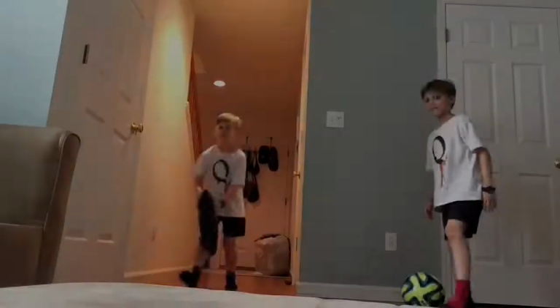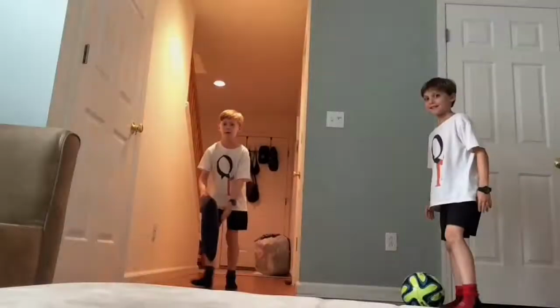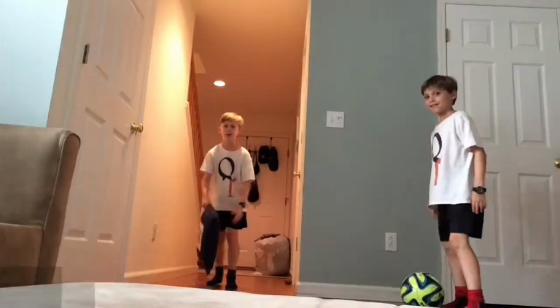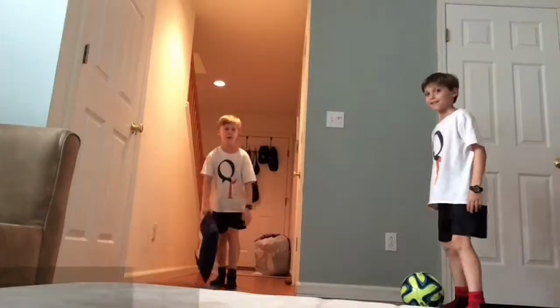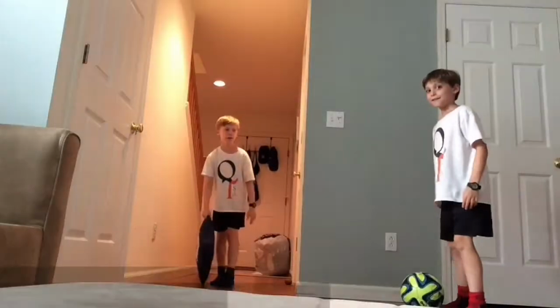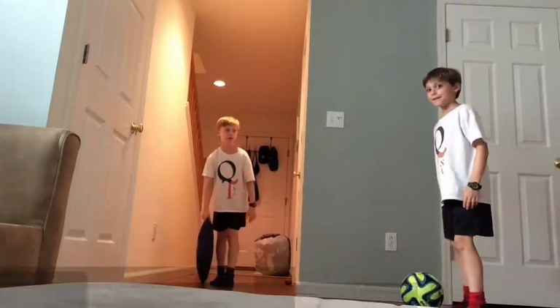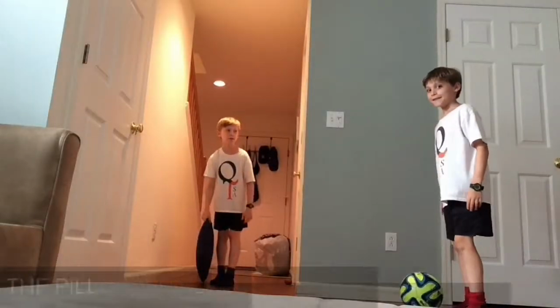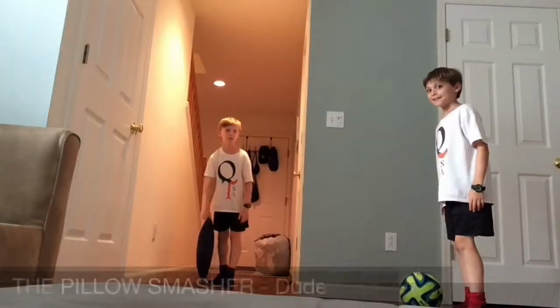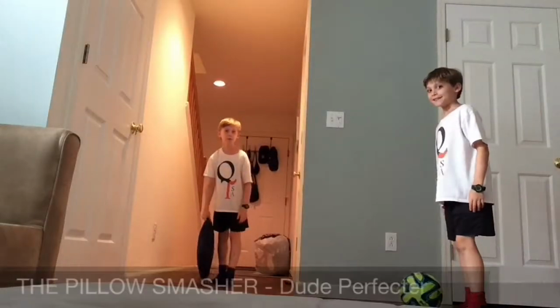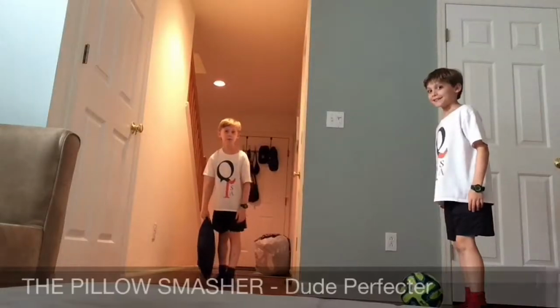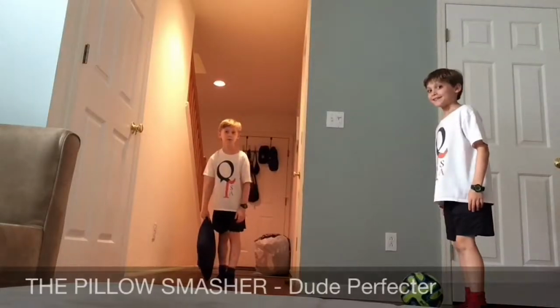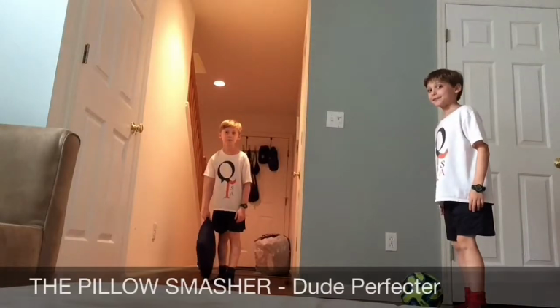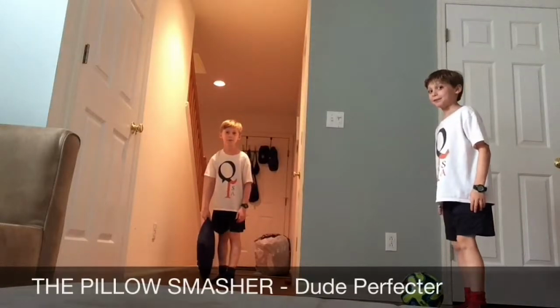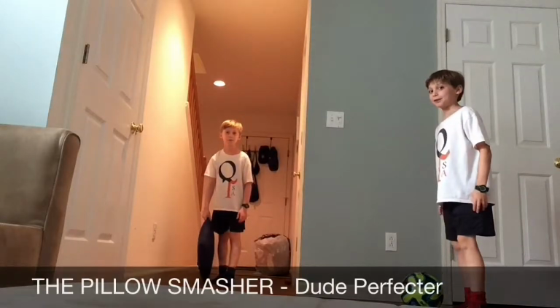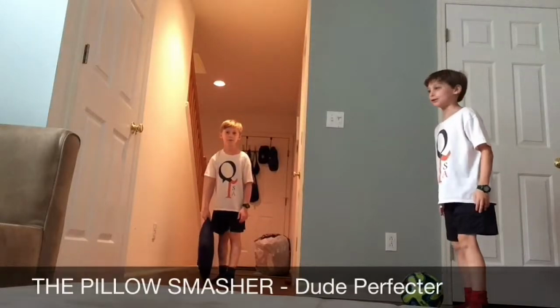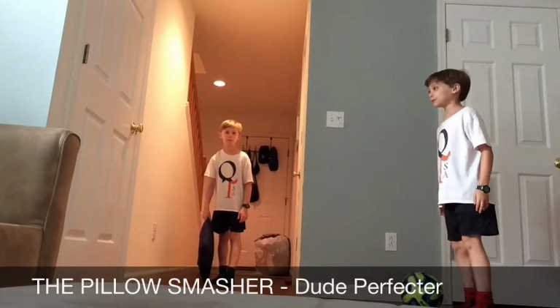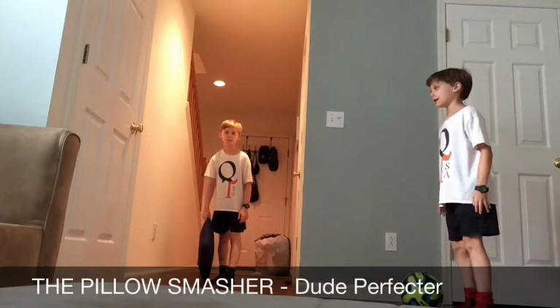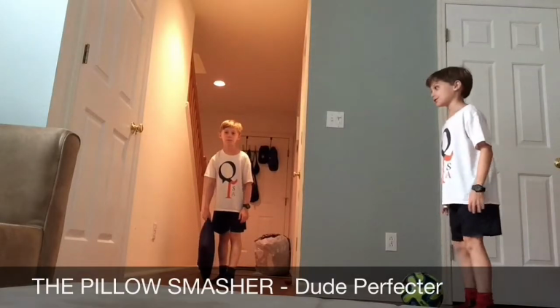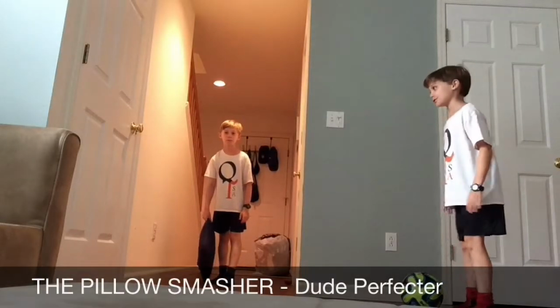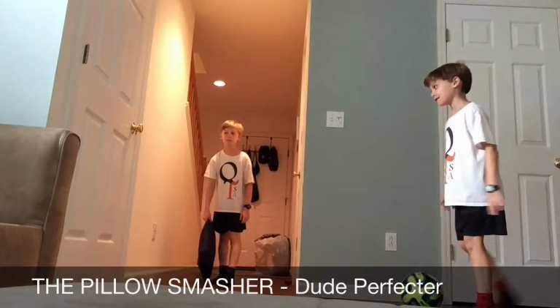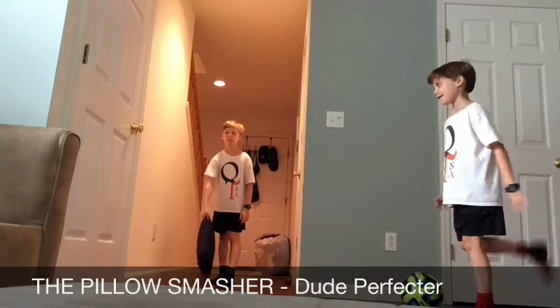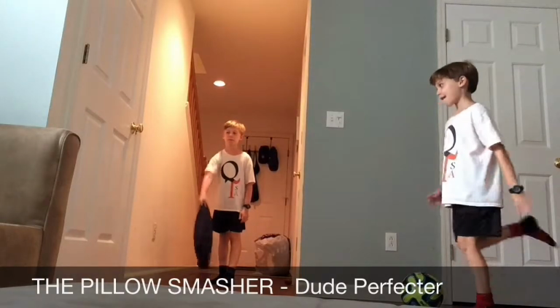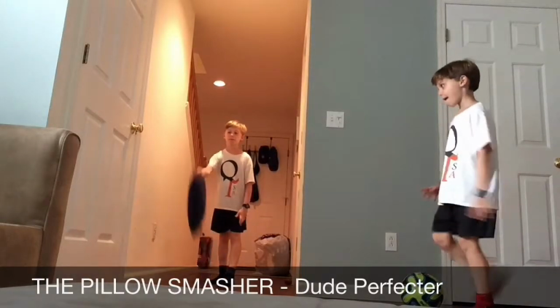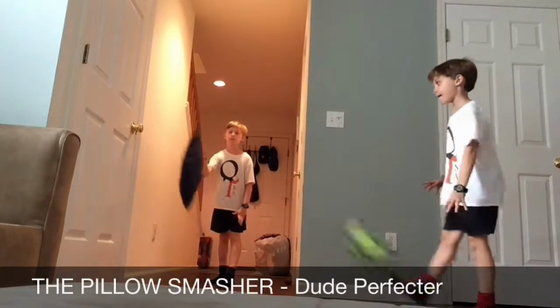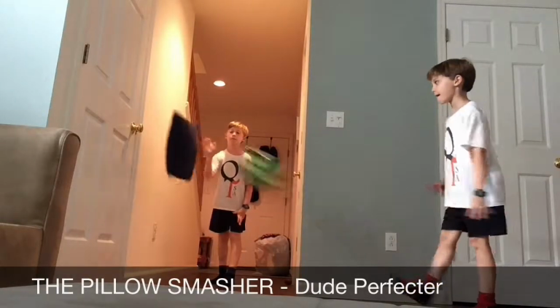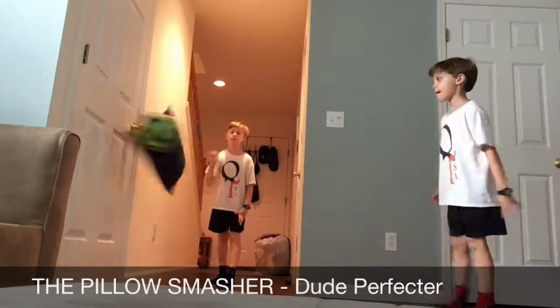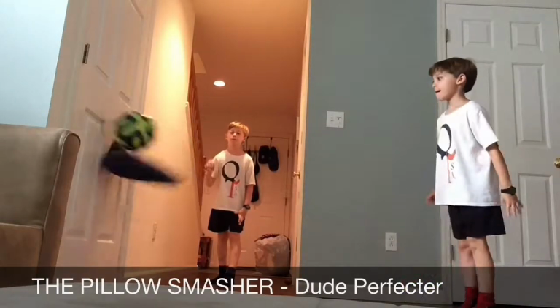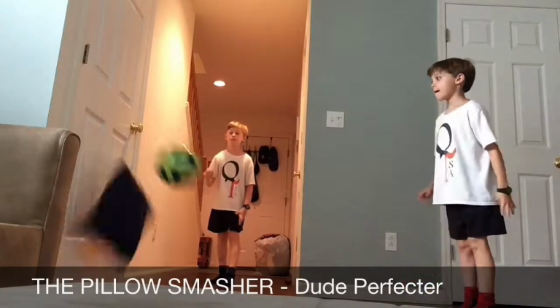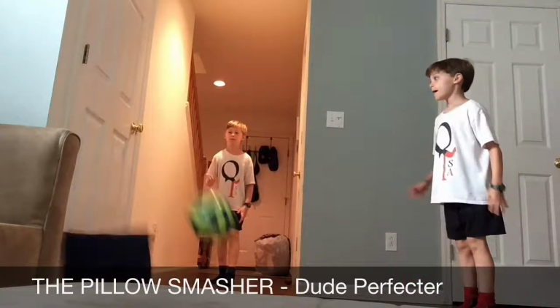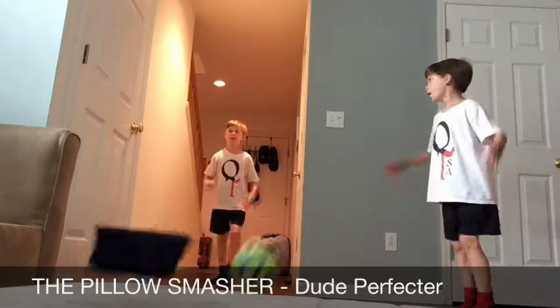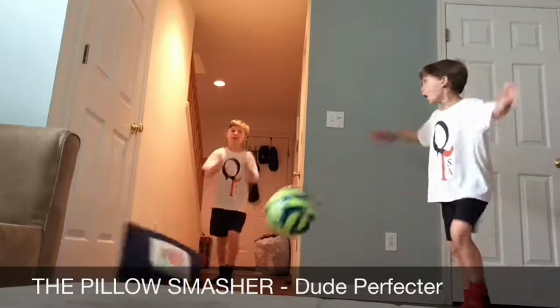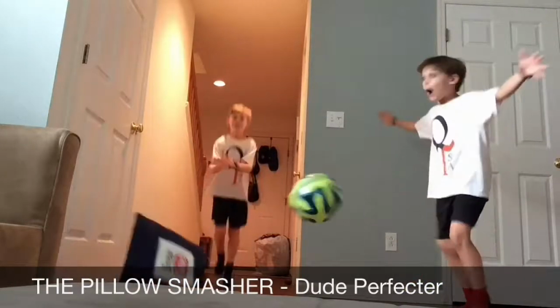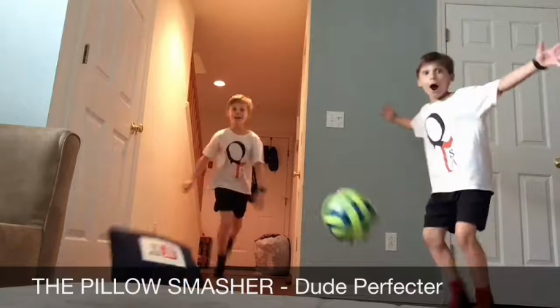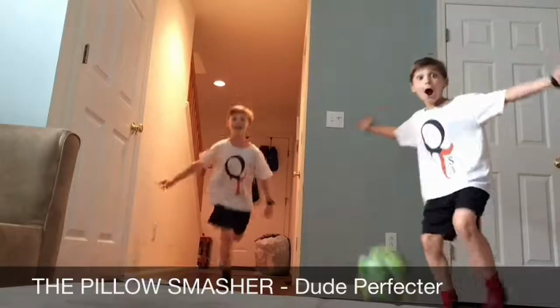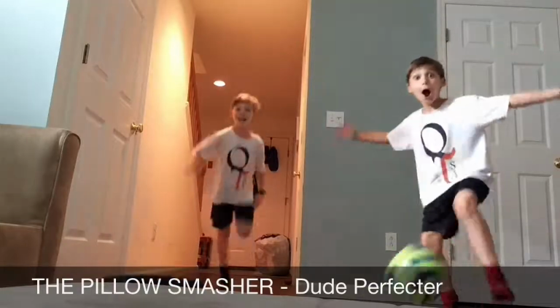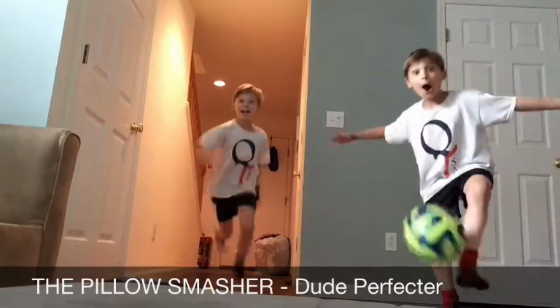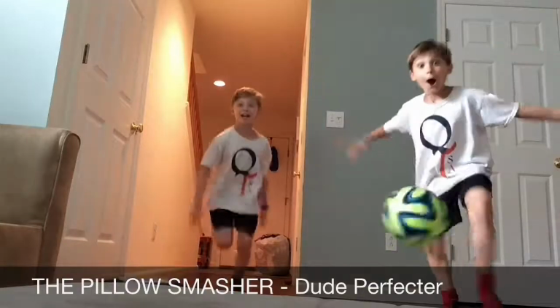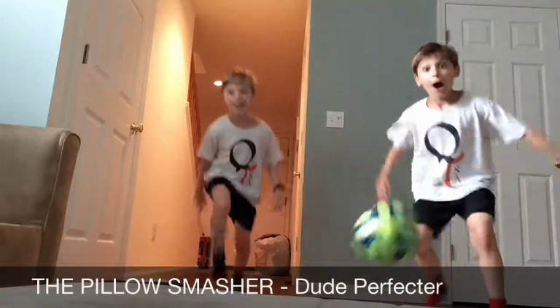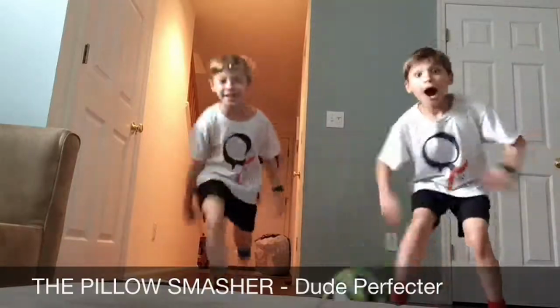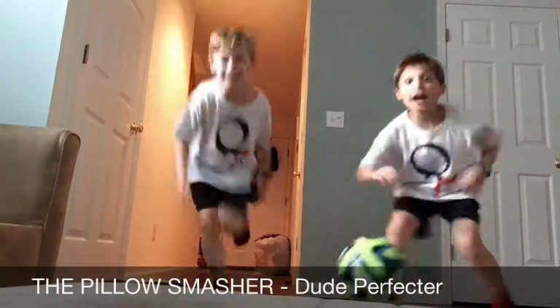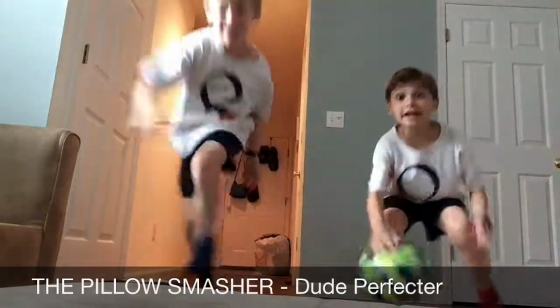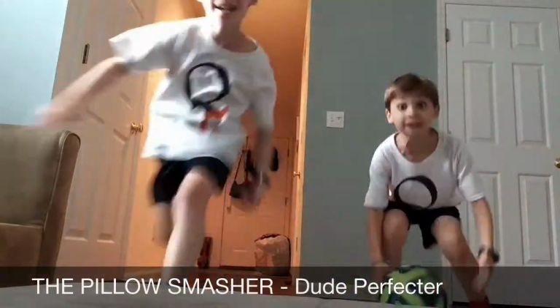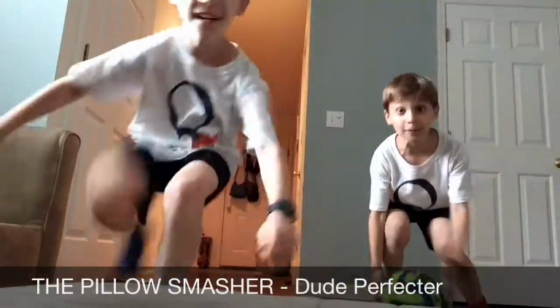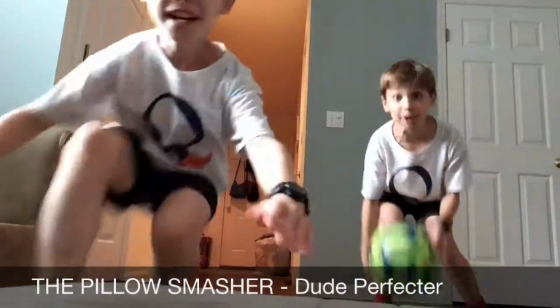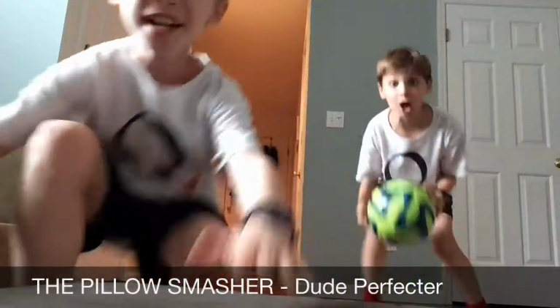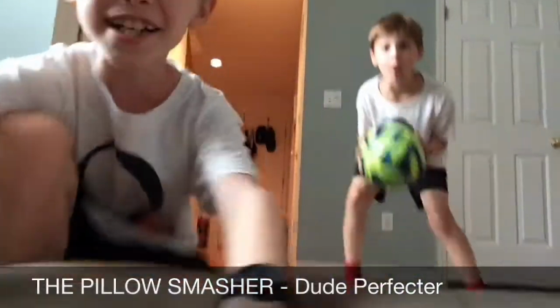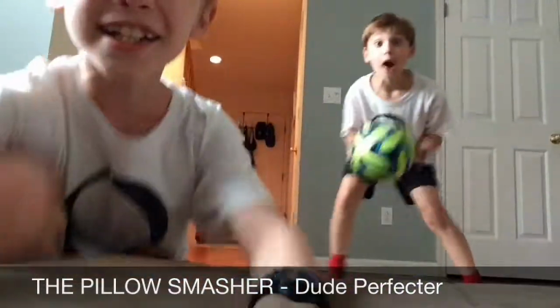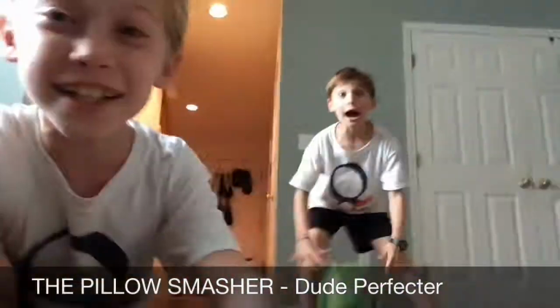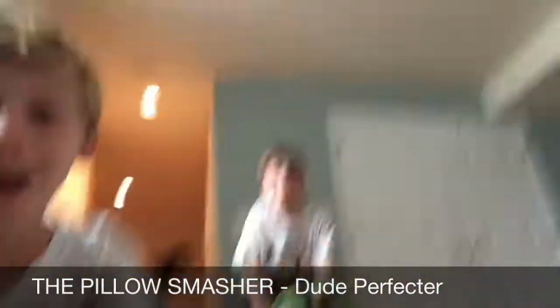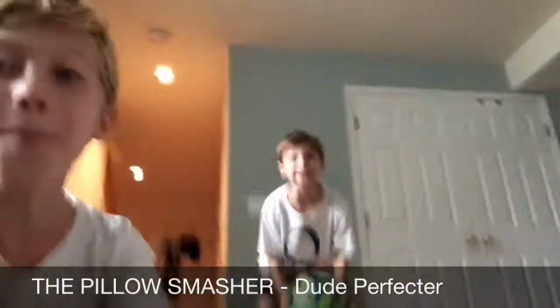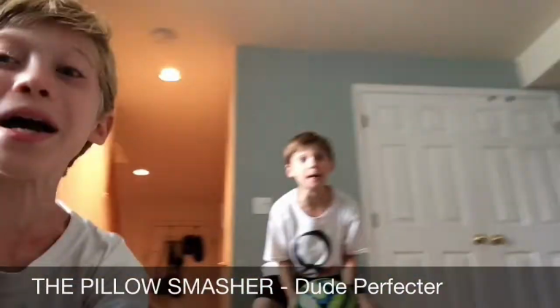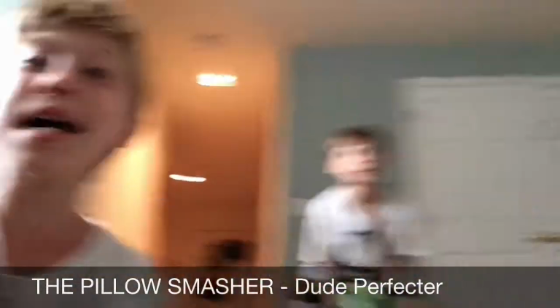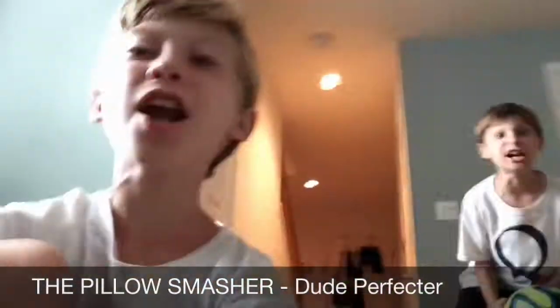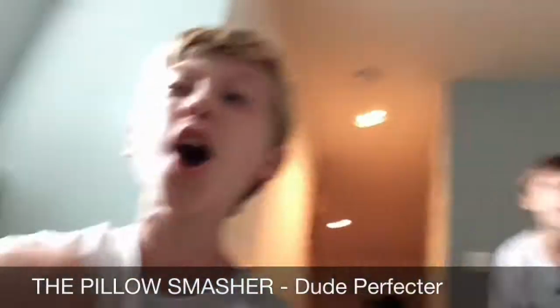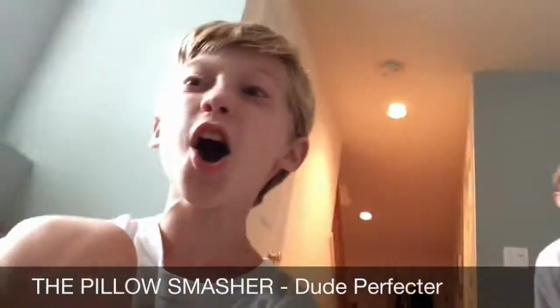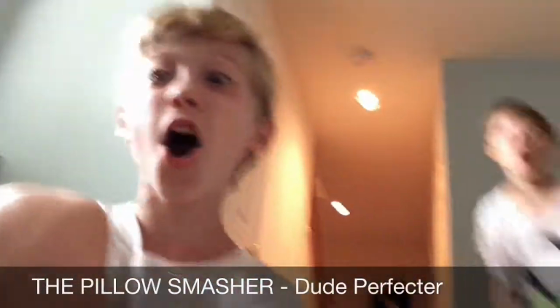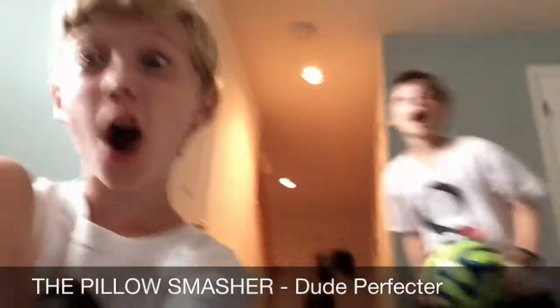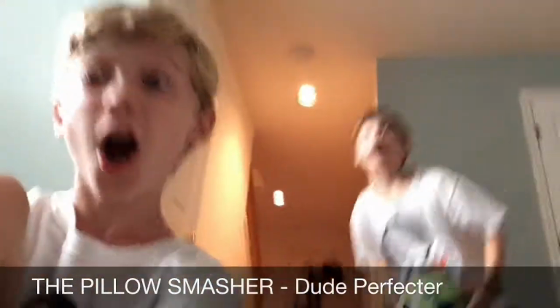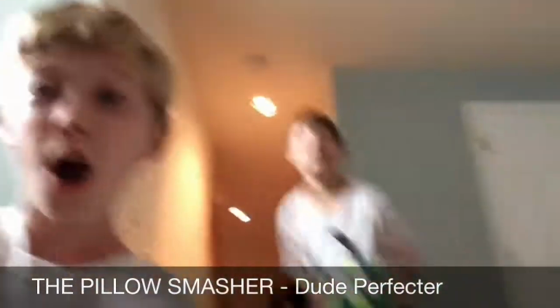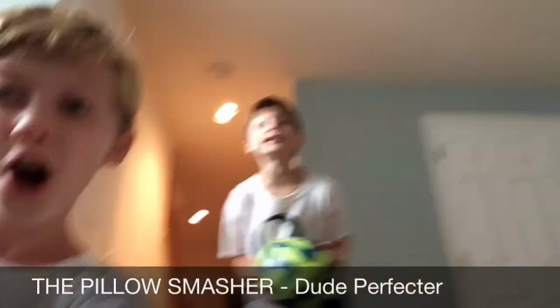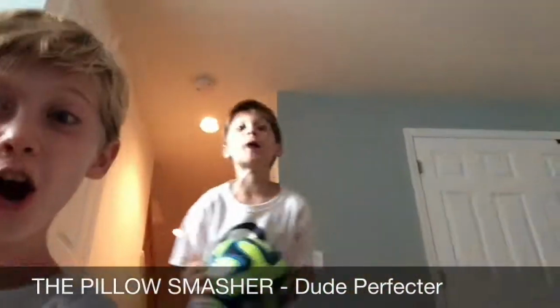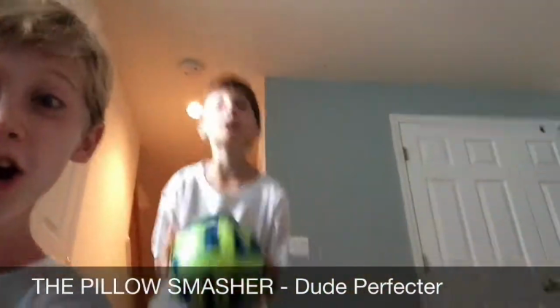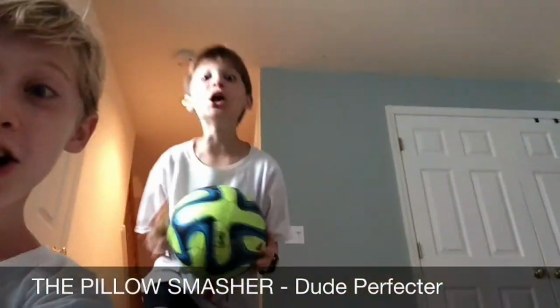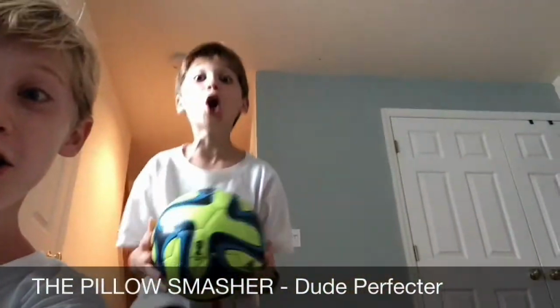This is the pillow smasher. I hit the pillow!